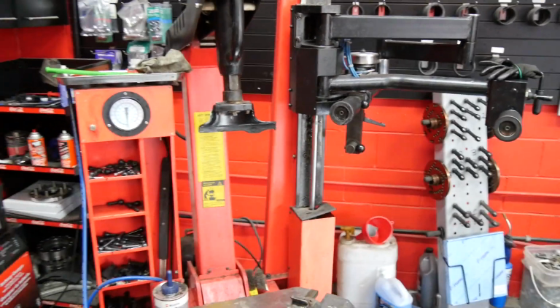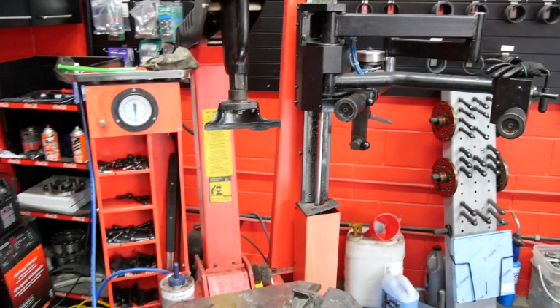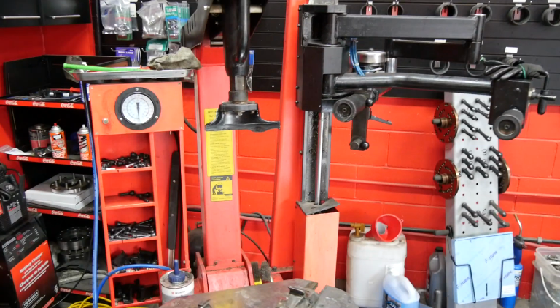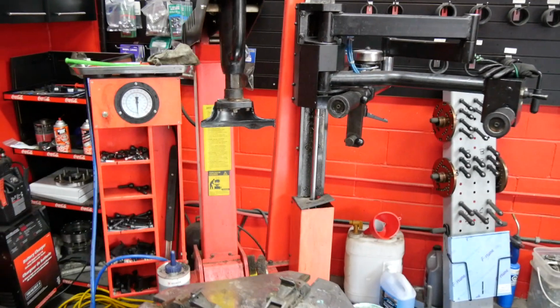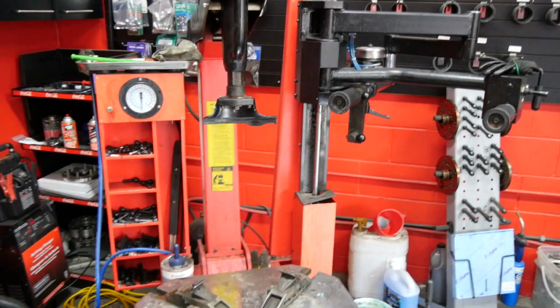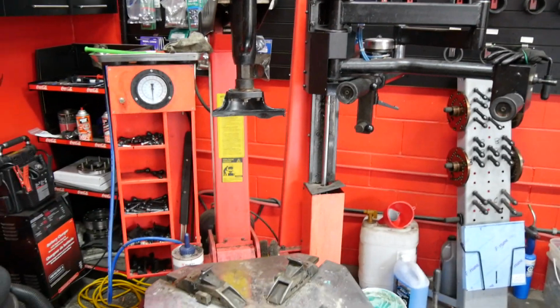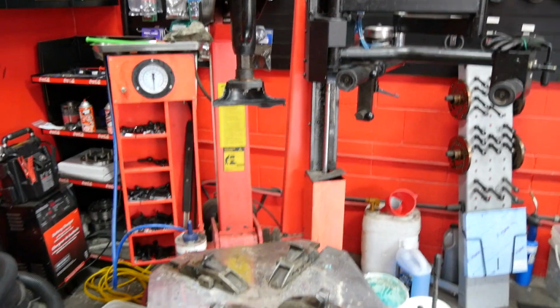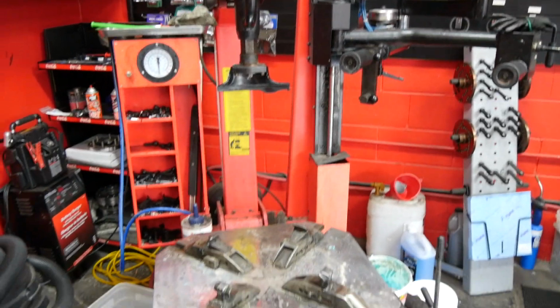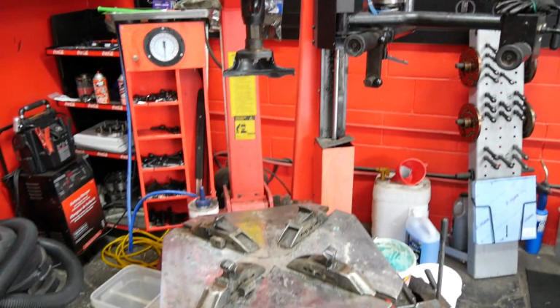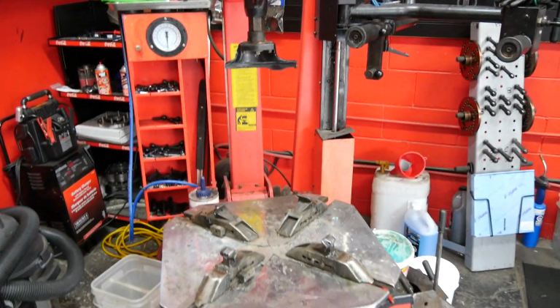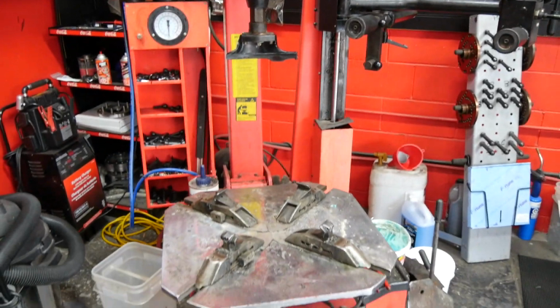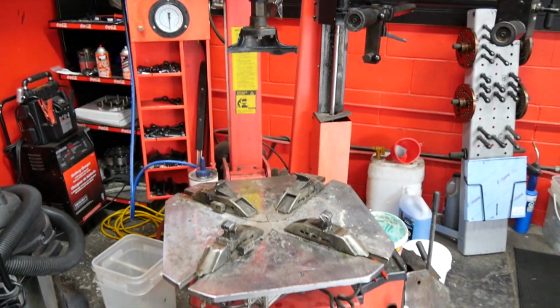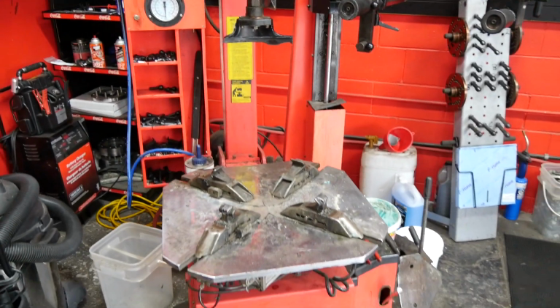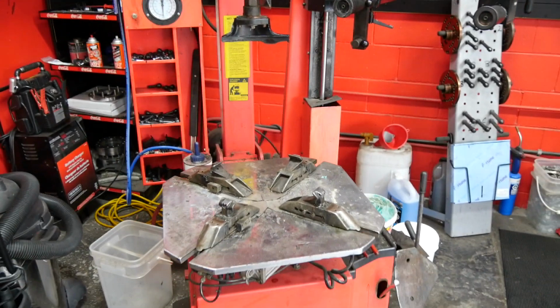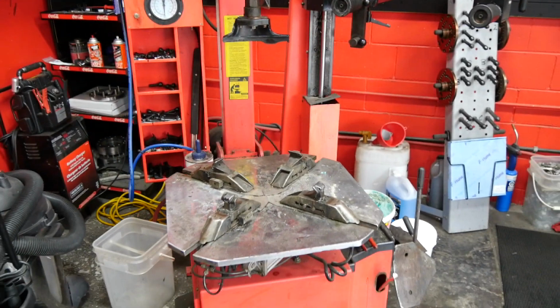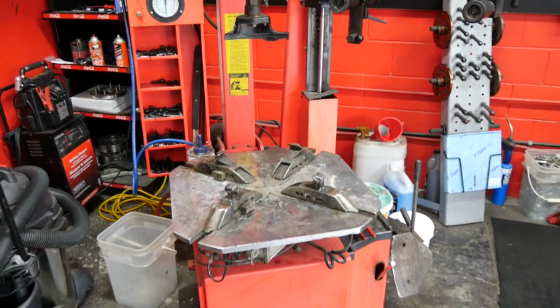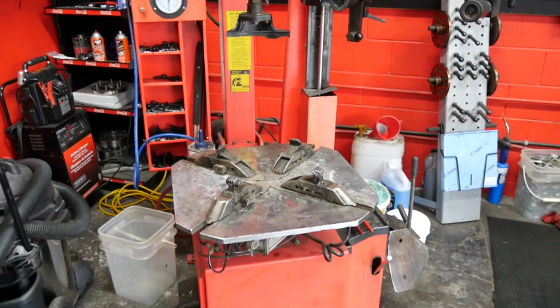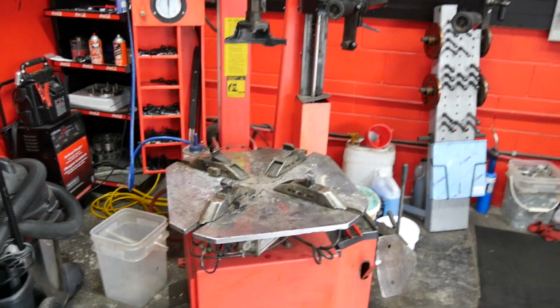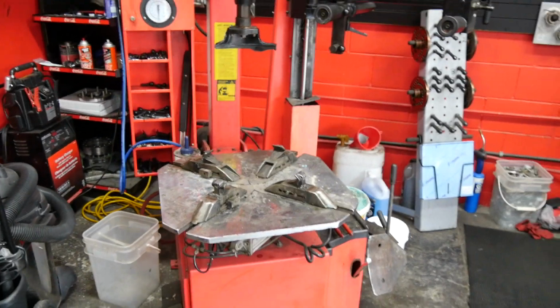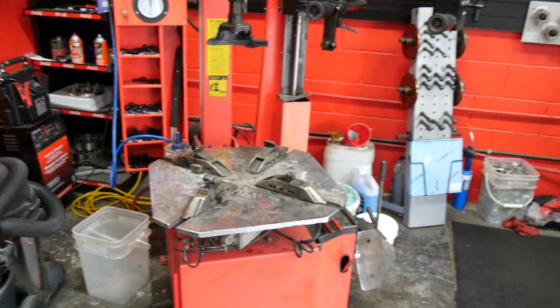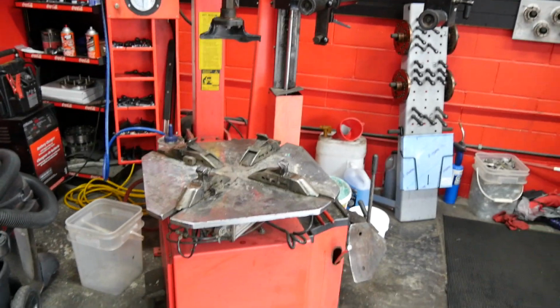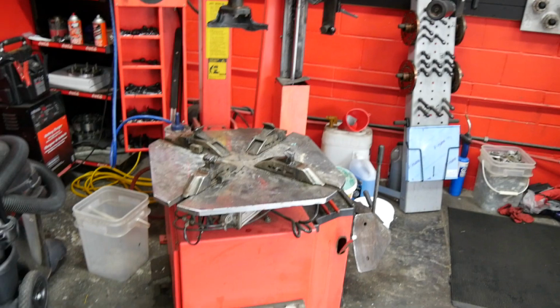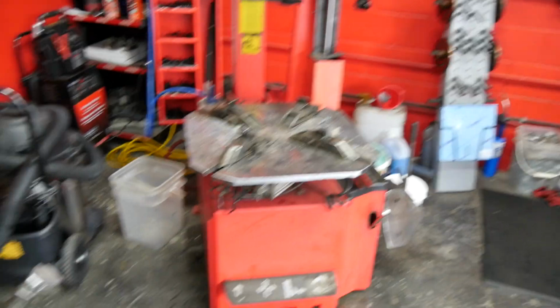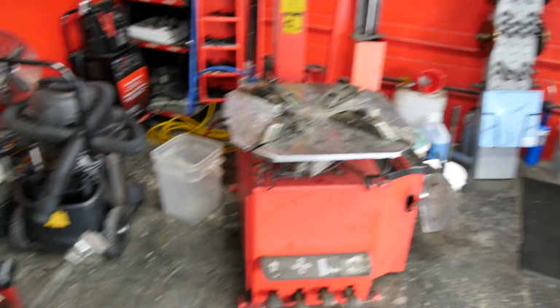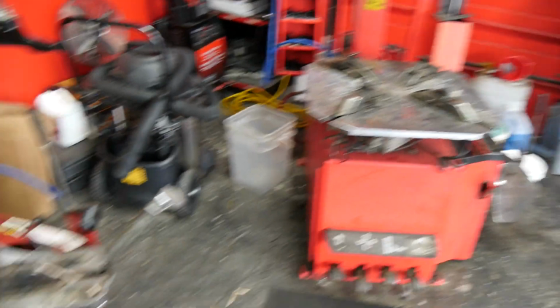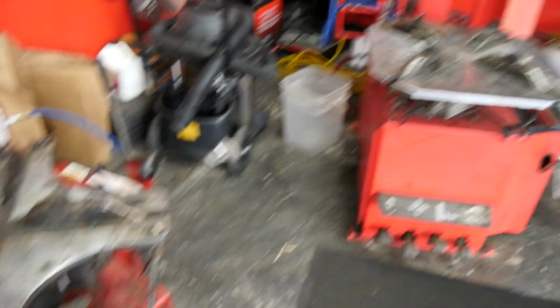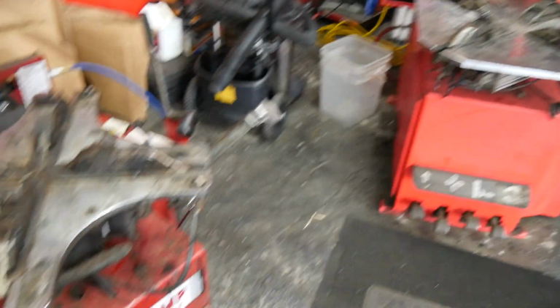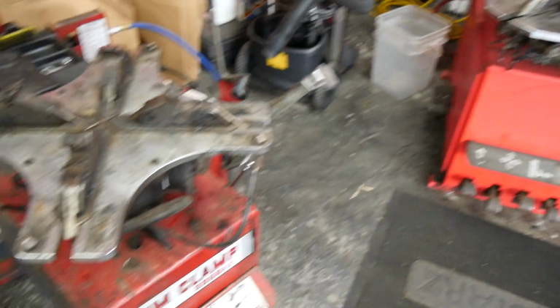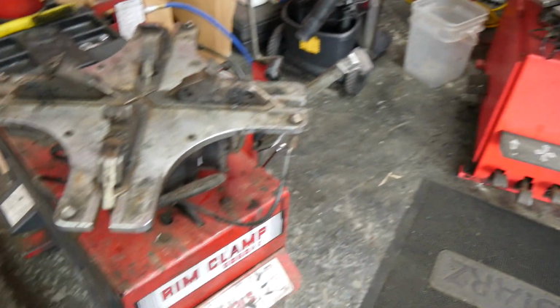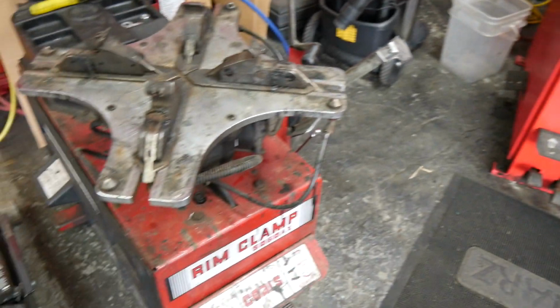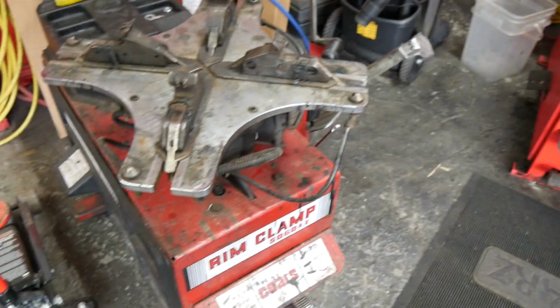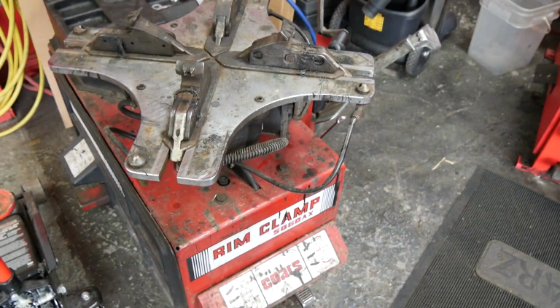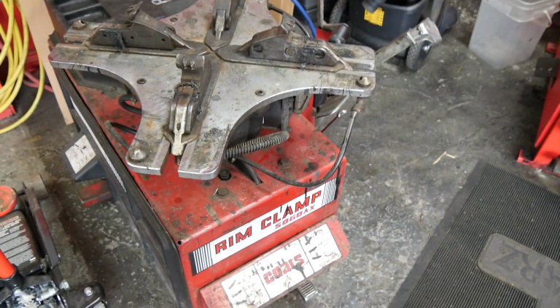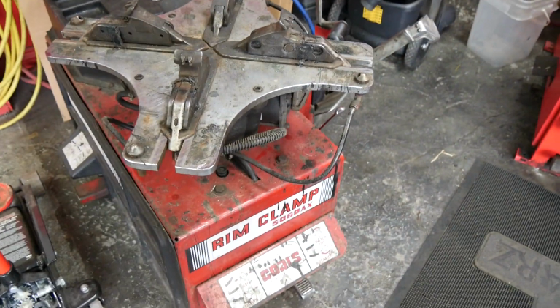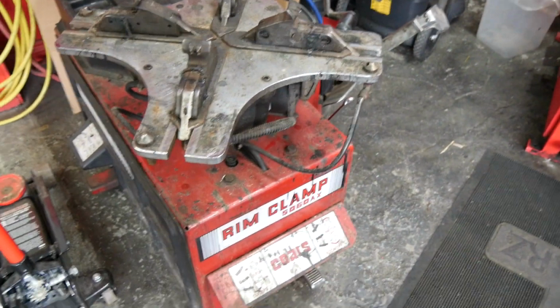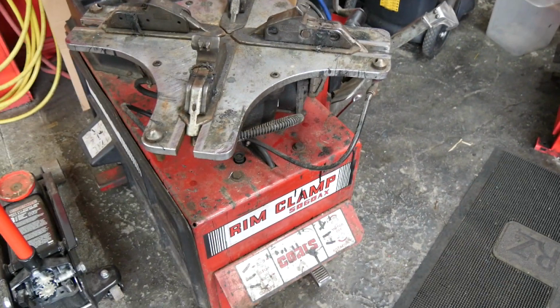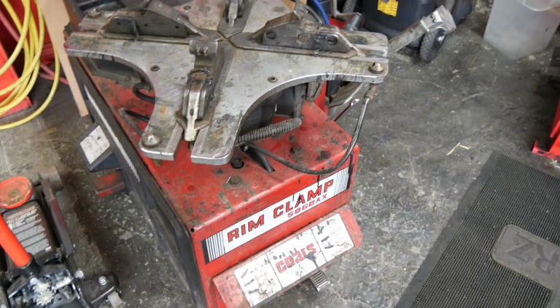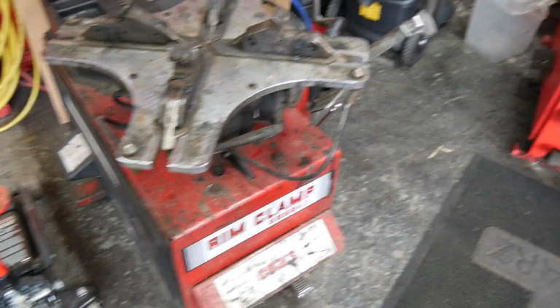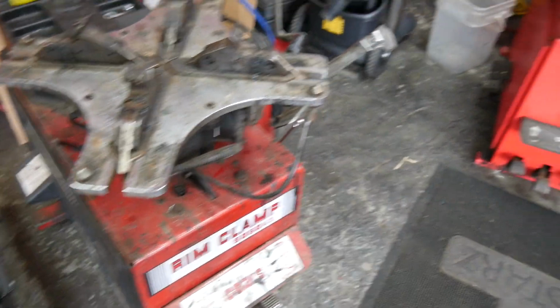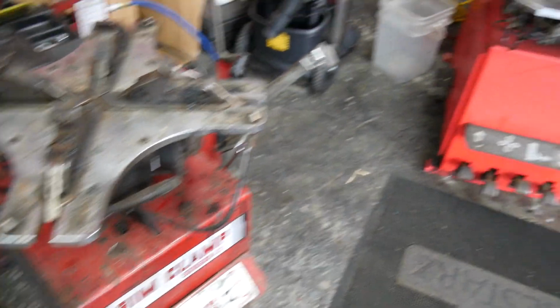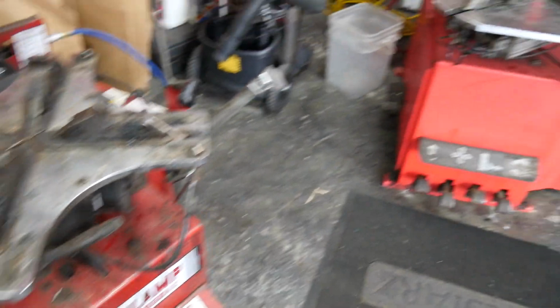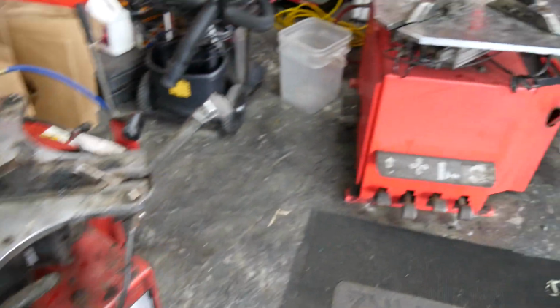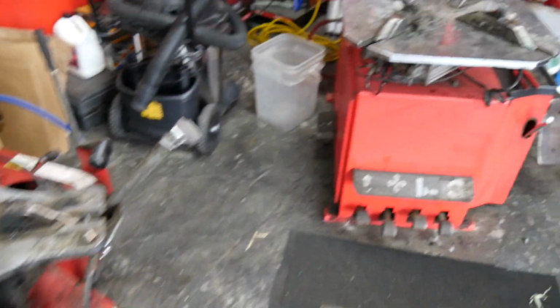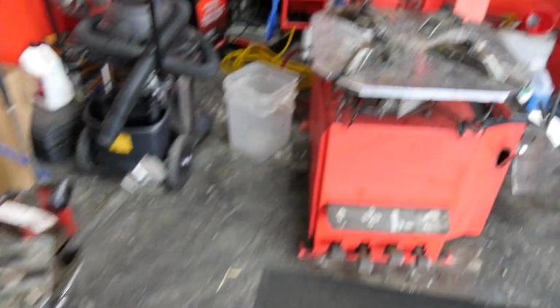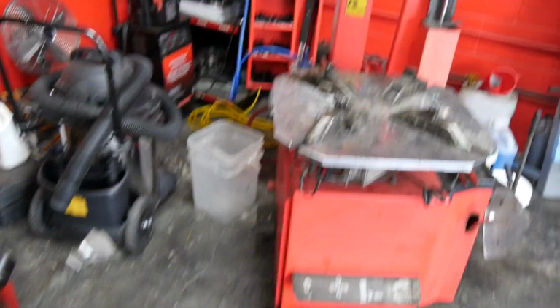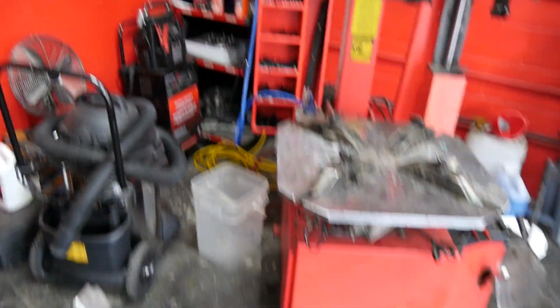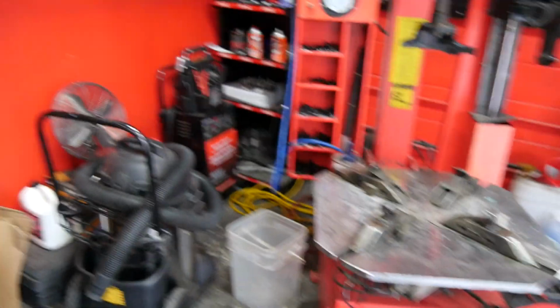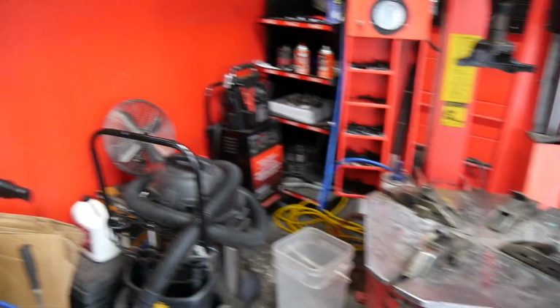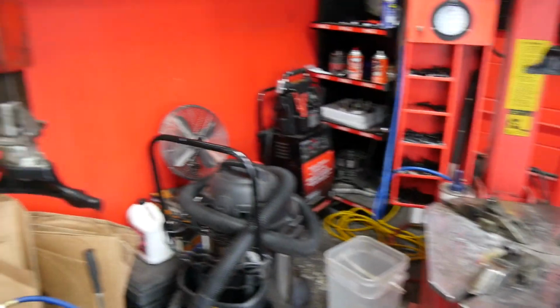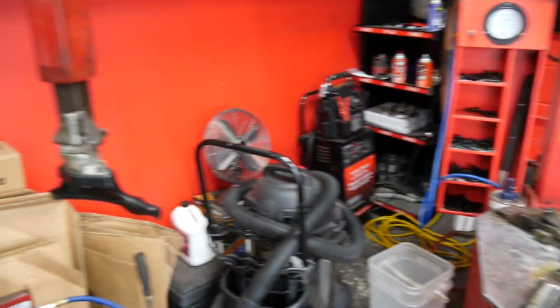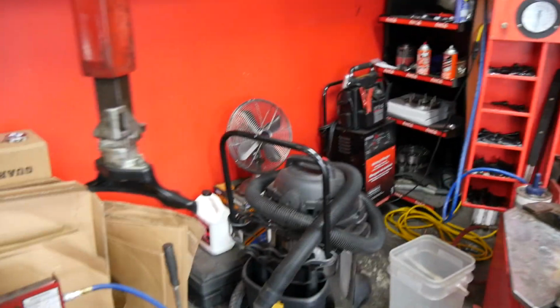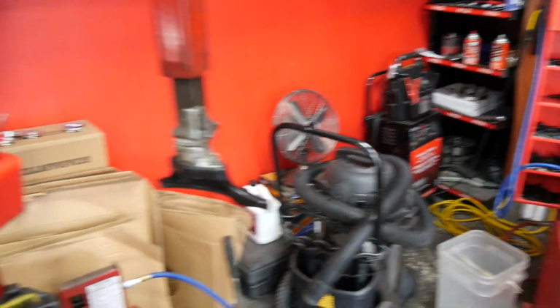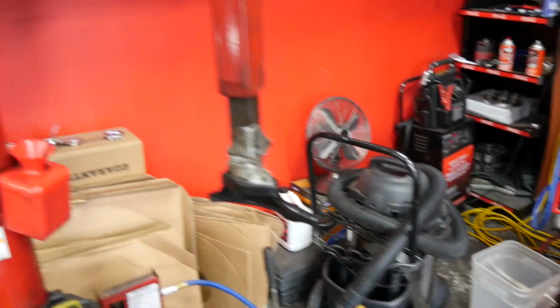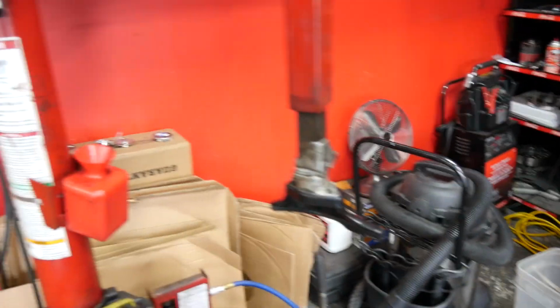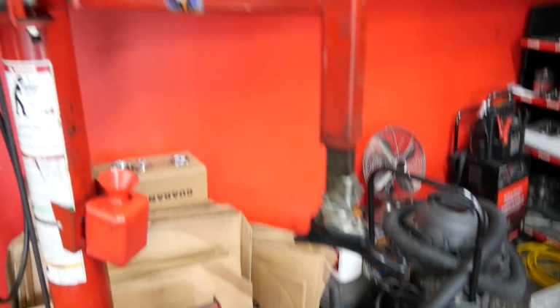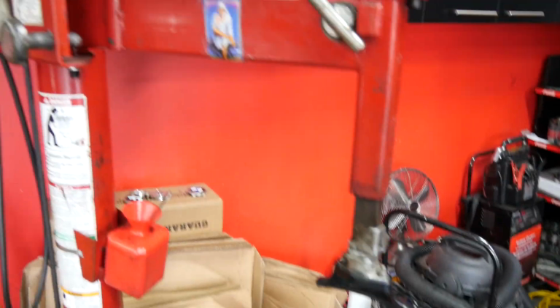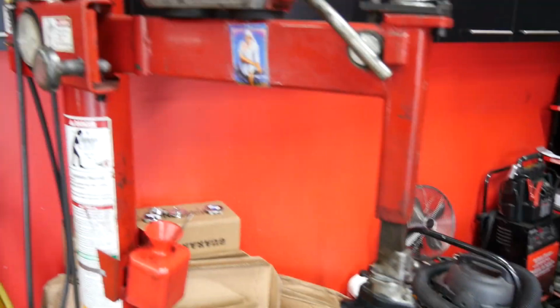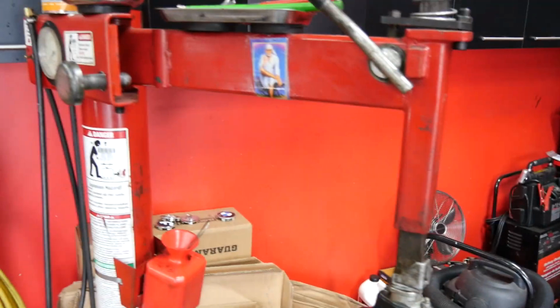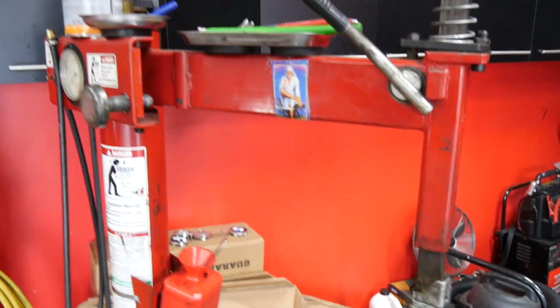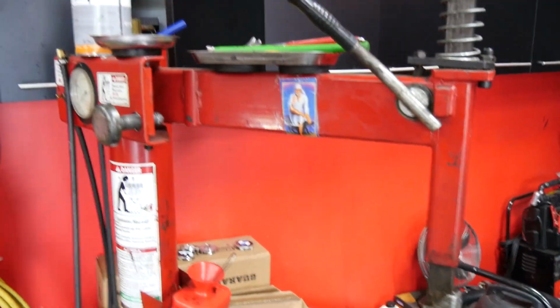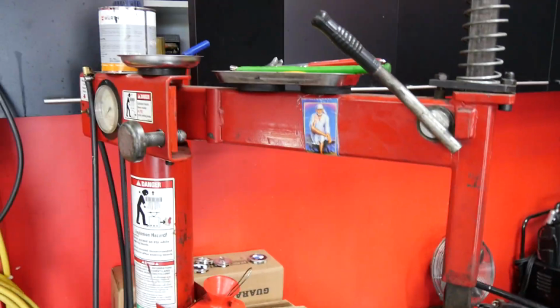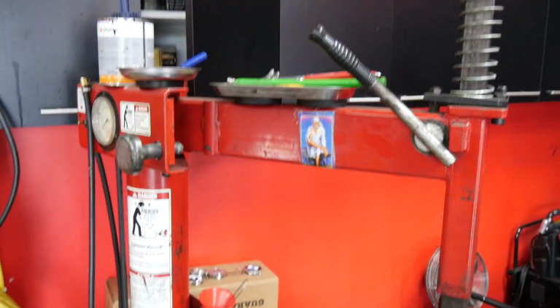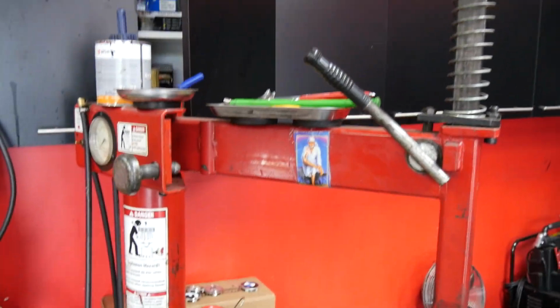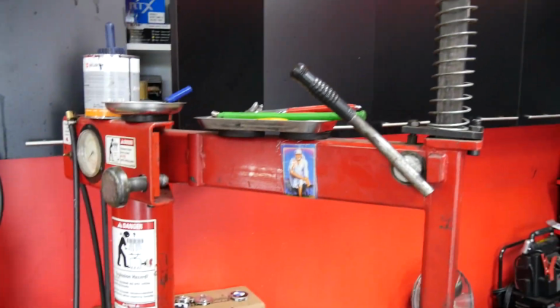We have a Launch tire changer here, the 512 RMB. We also have a Code 5060AX. So let's get down to the basics of it.